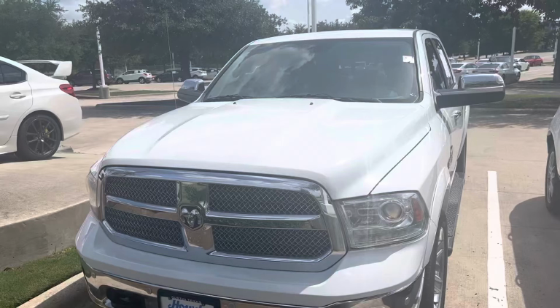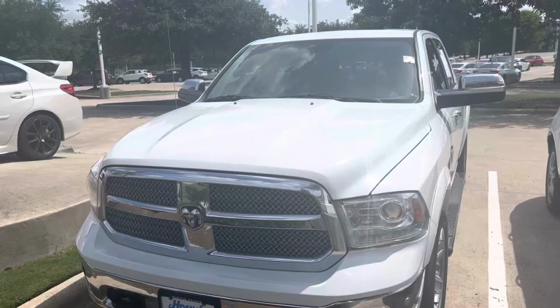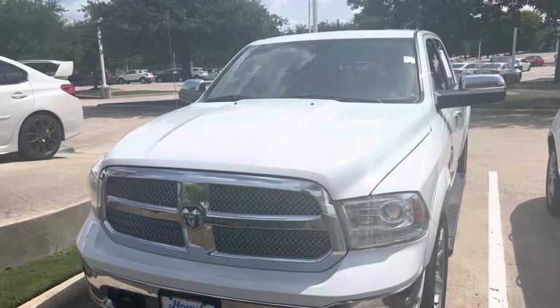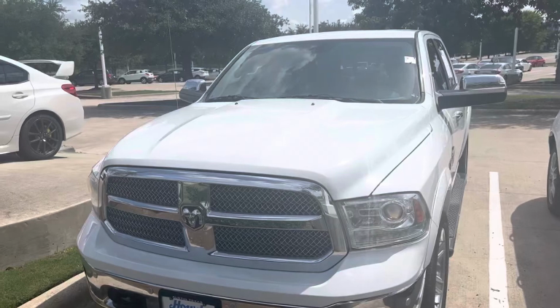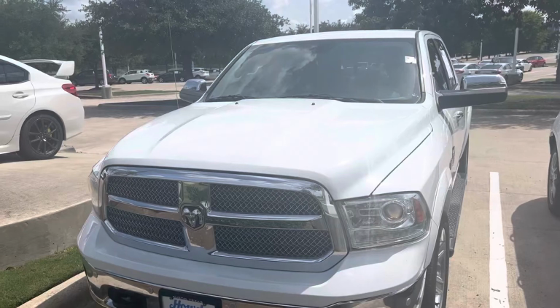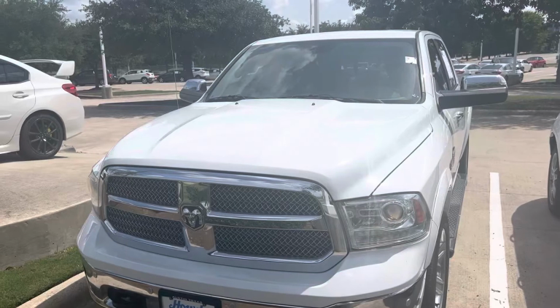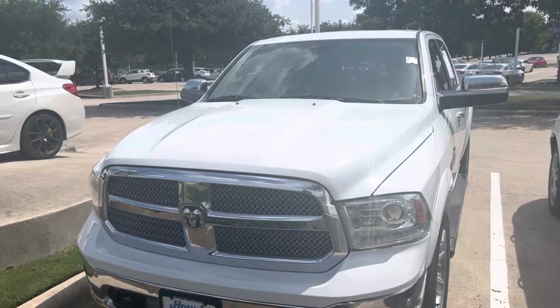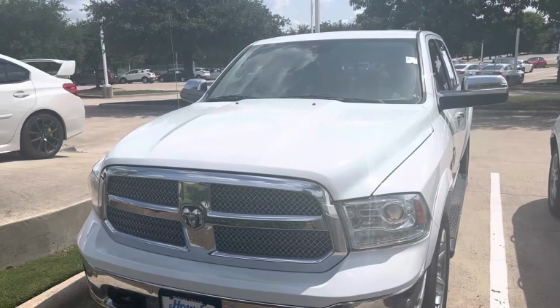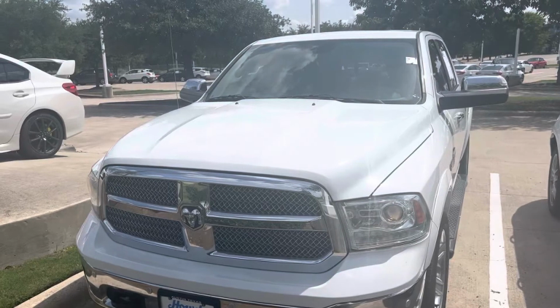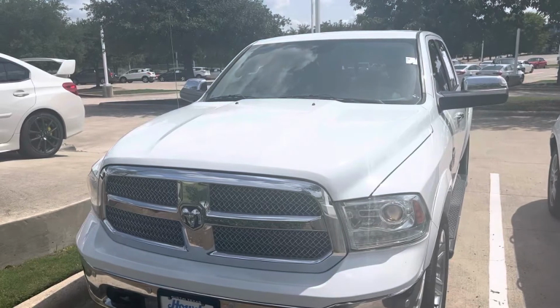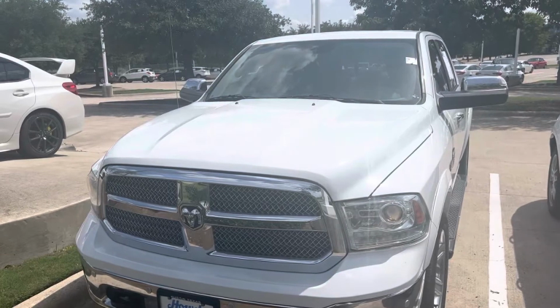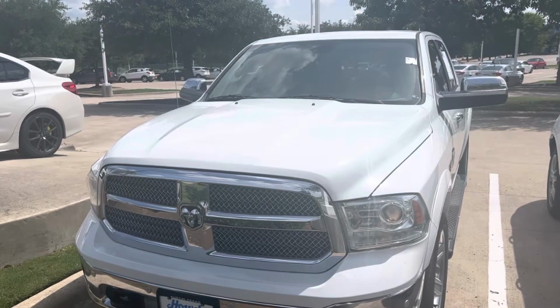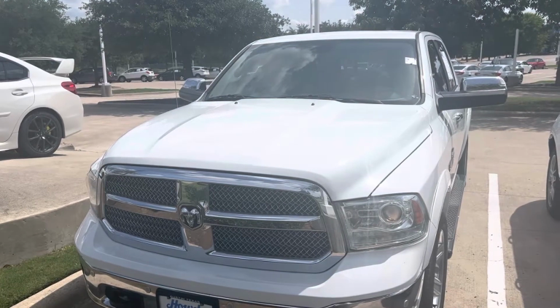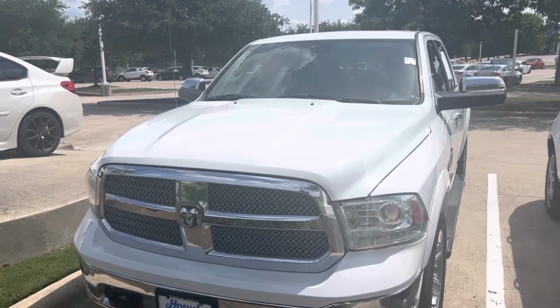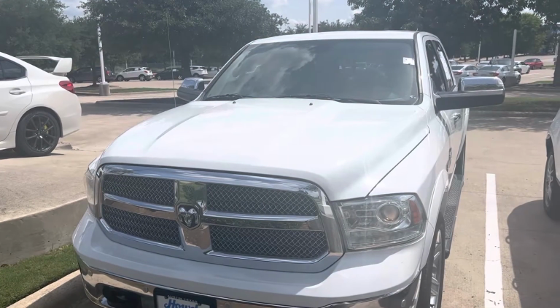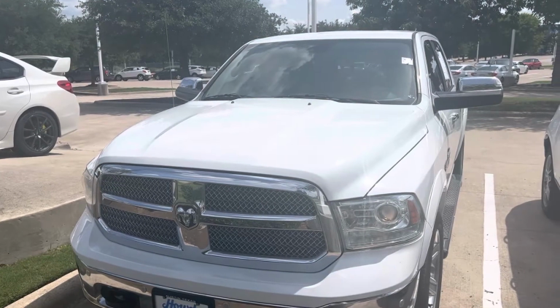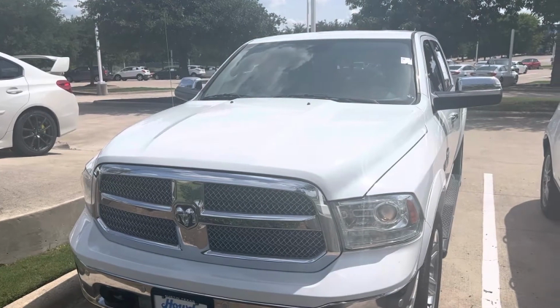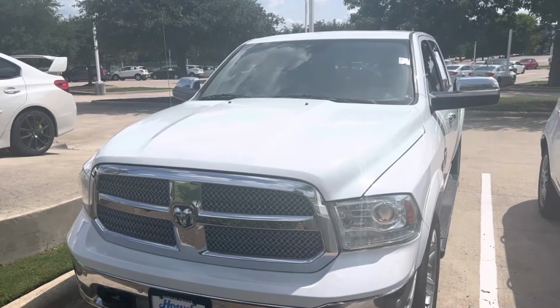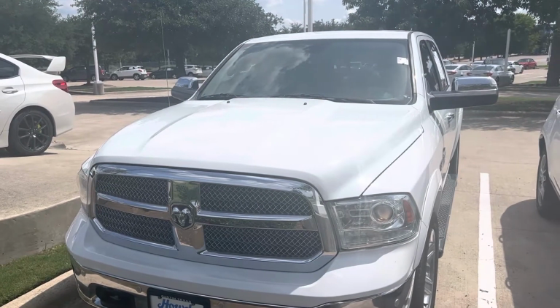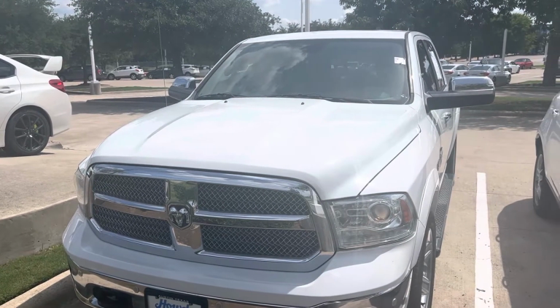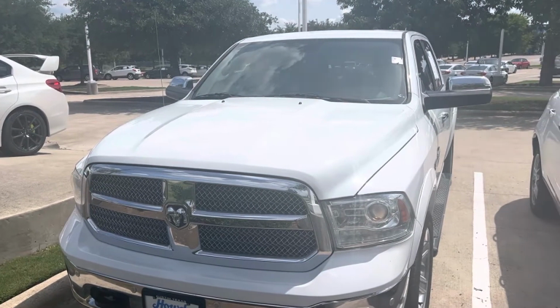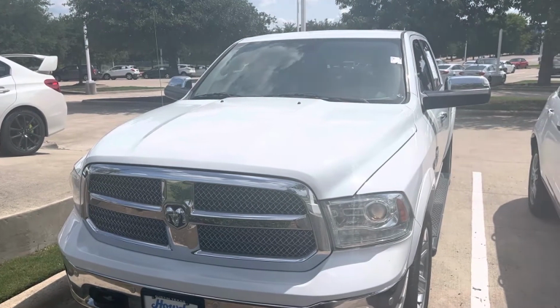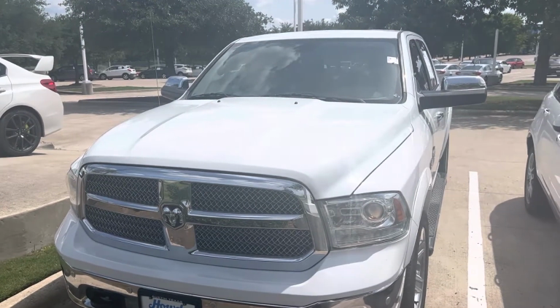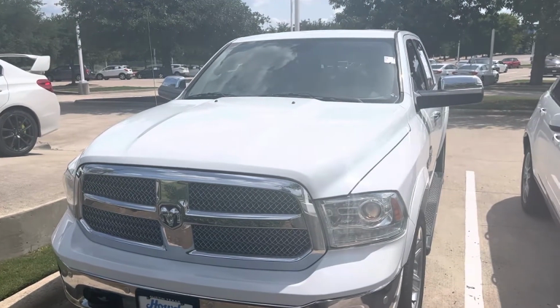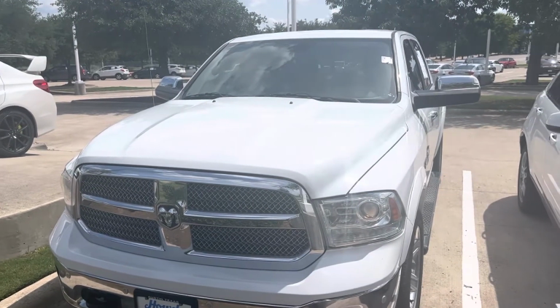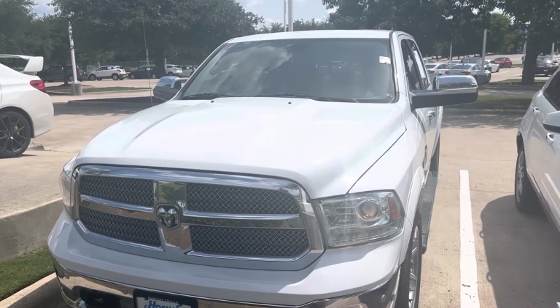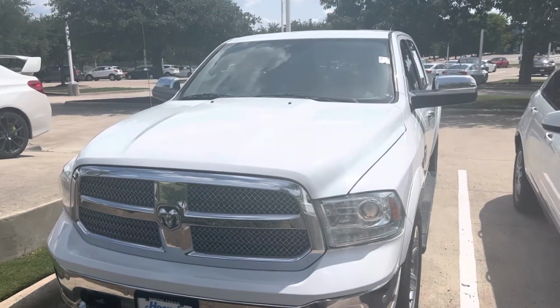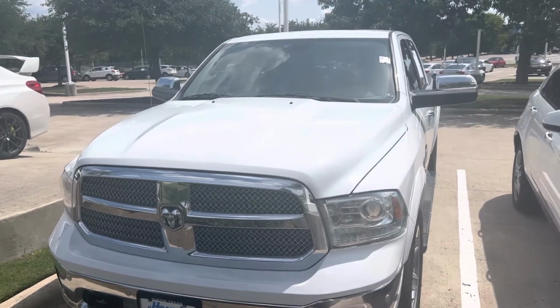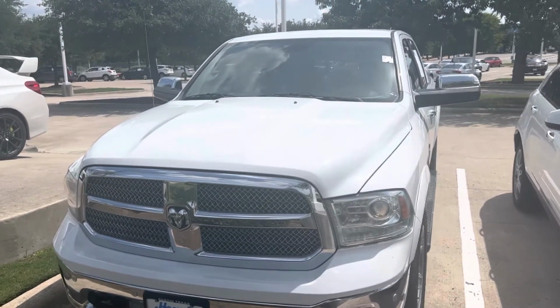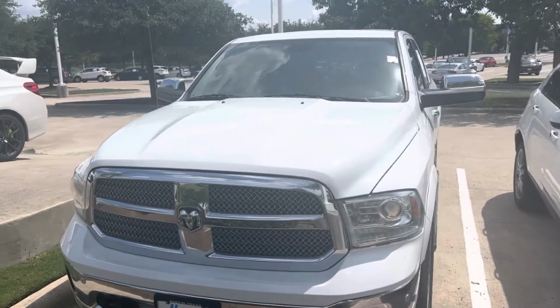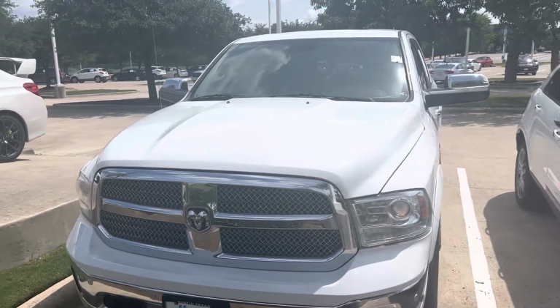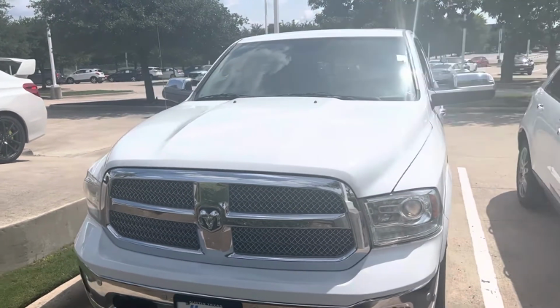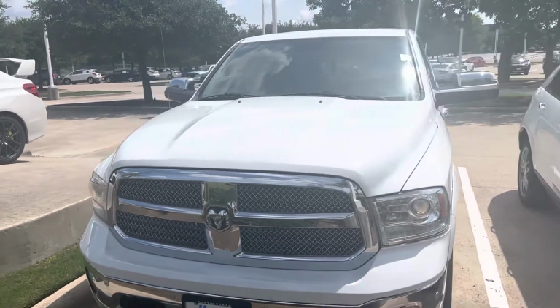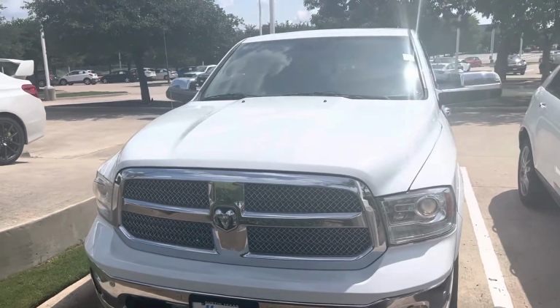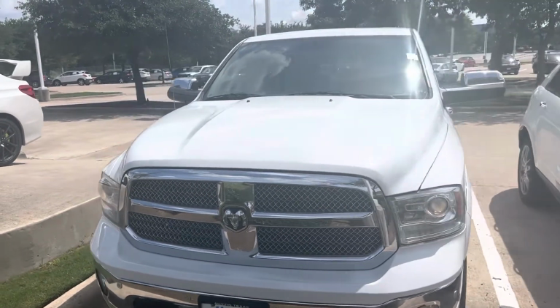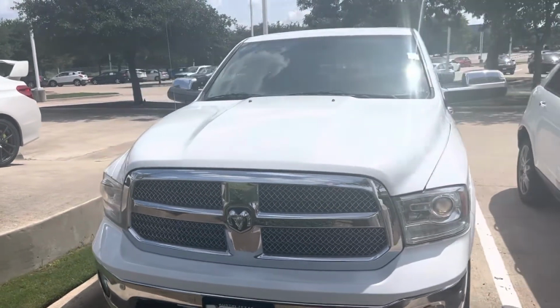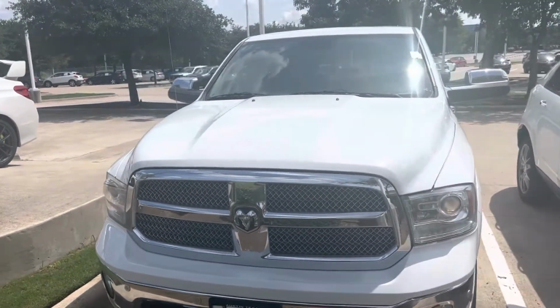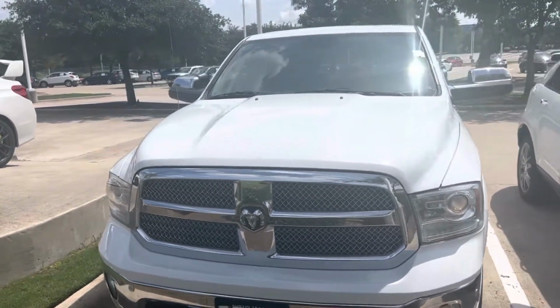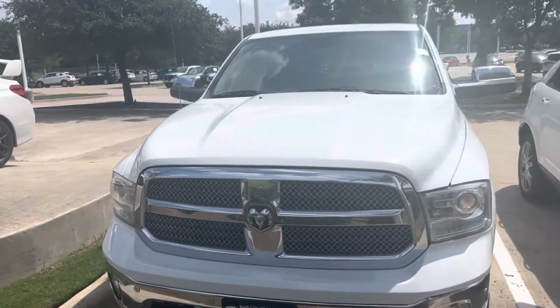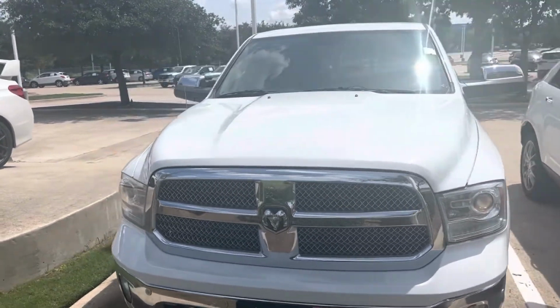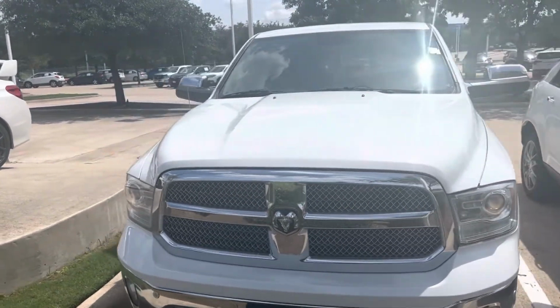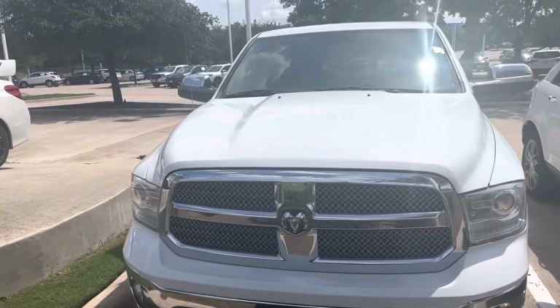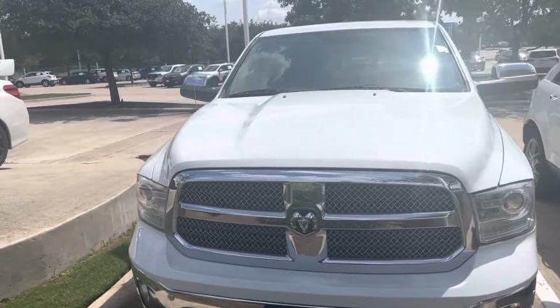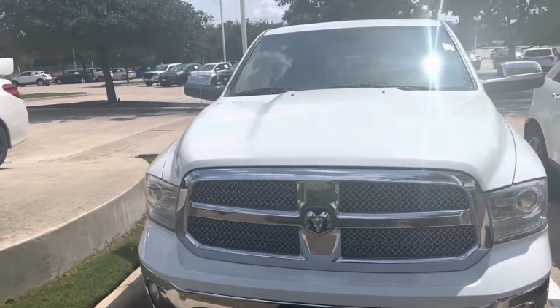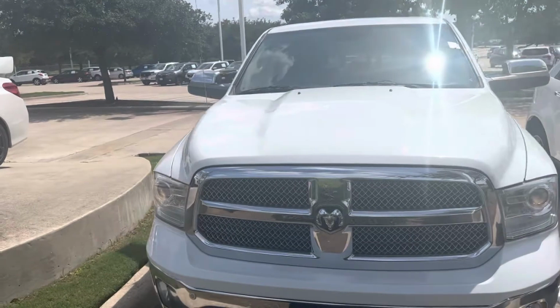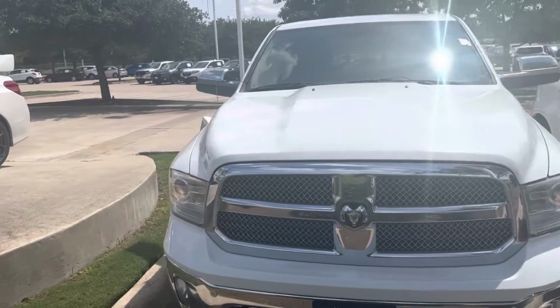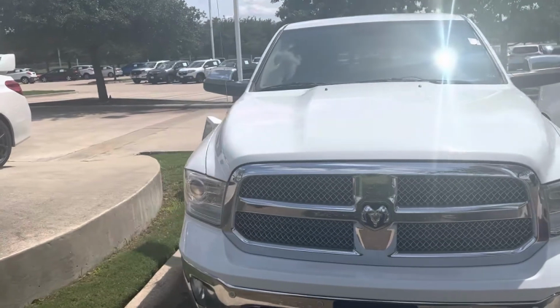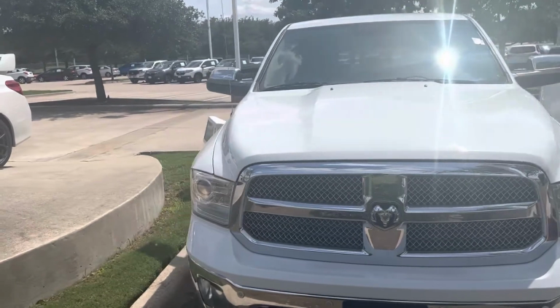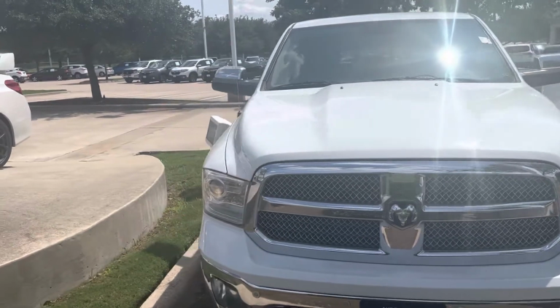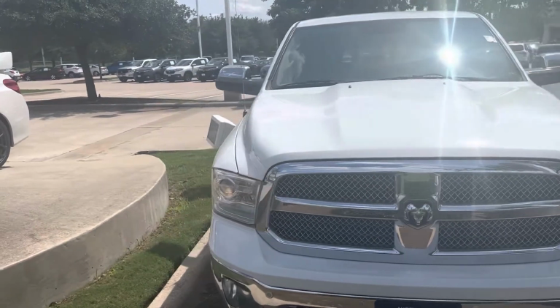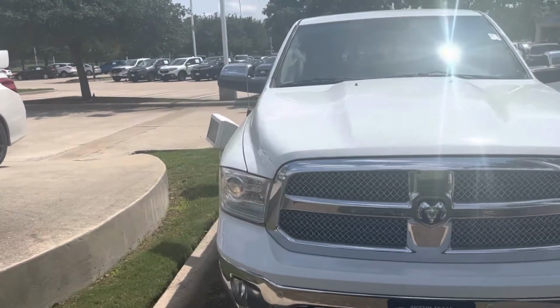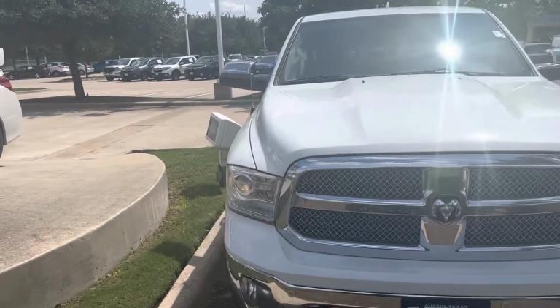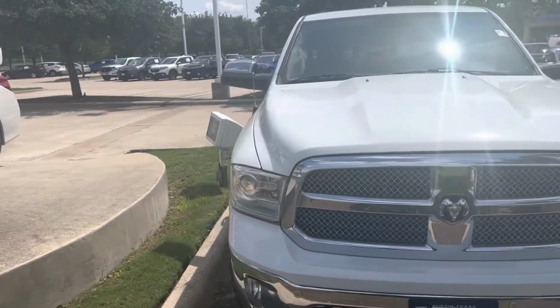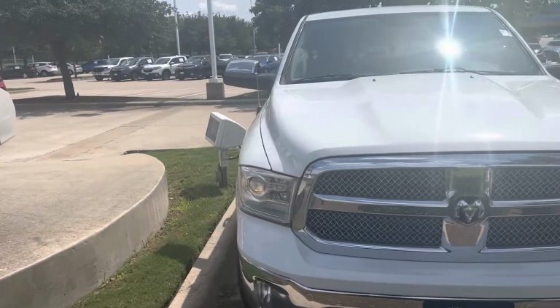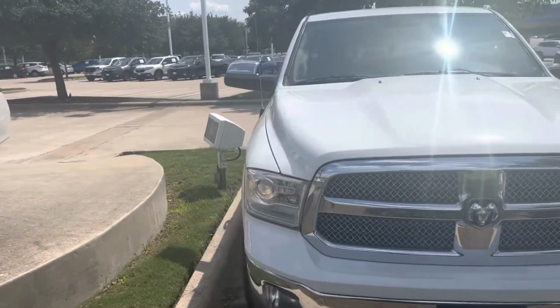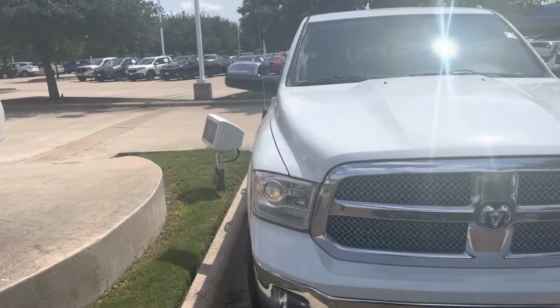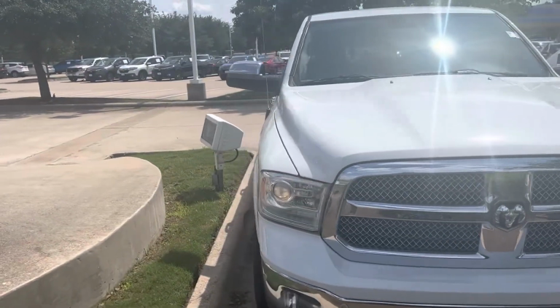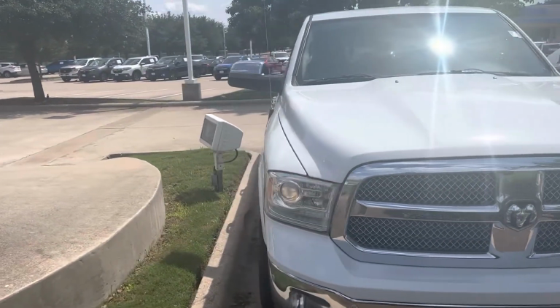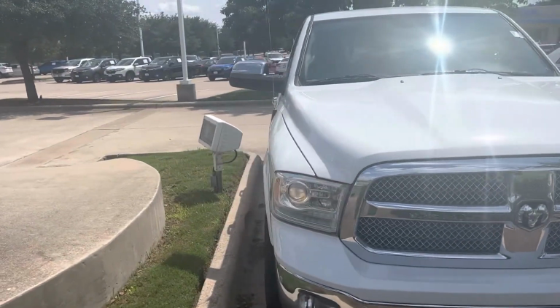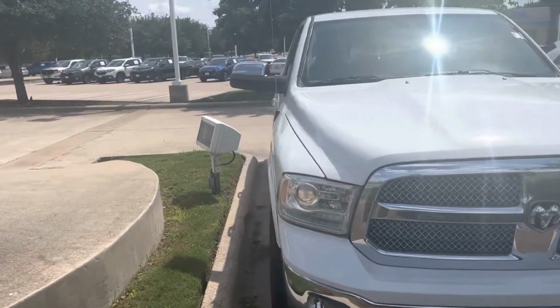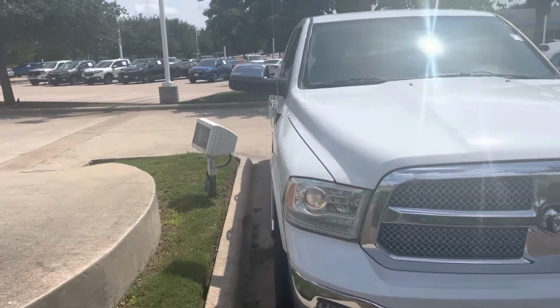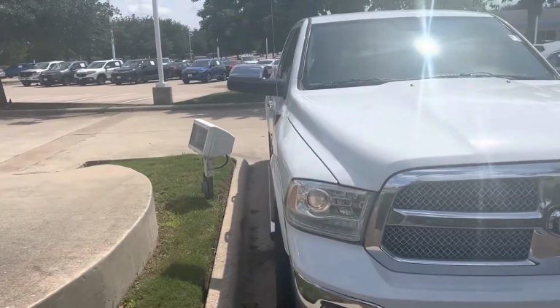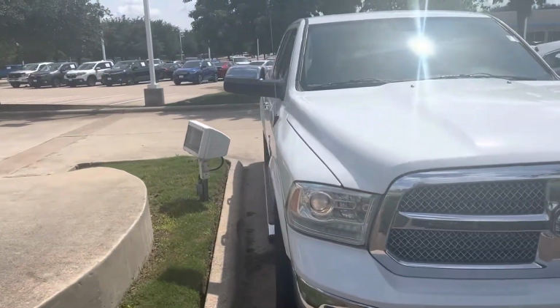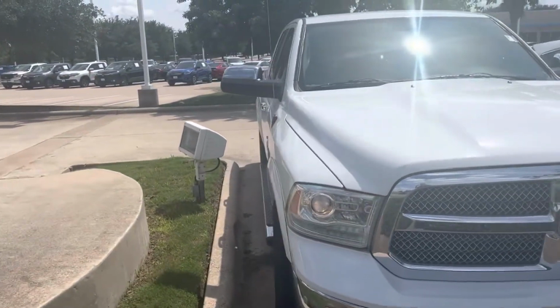Hey there, Thomas here at Howdy Honda. This is the 2015 Dodge Ram 1500, the Longhorn Edition.